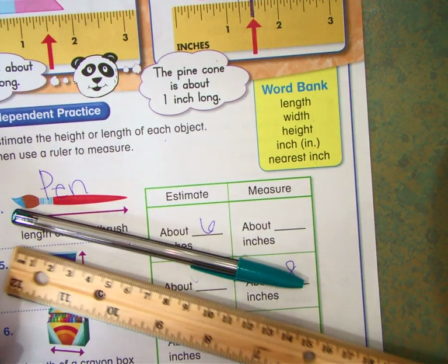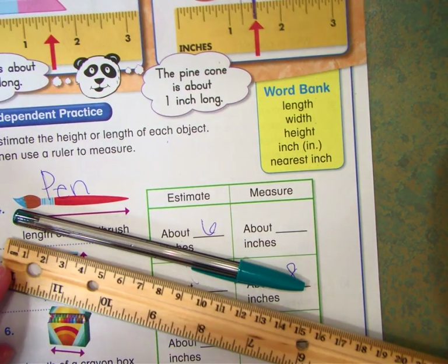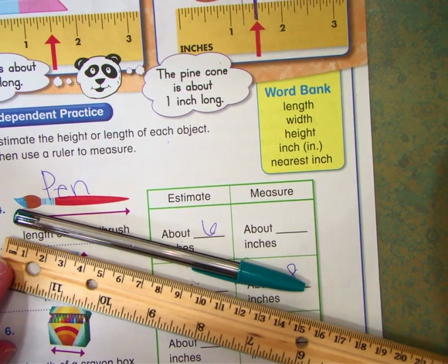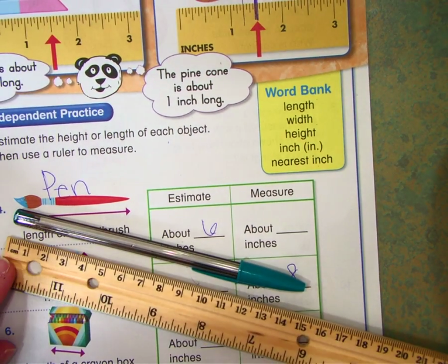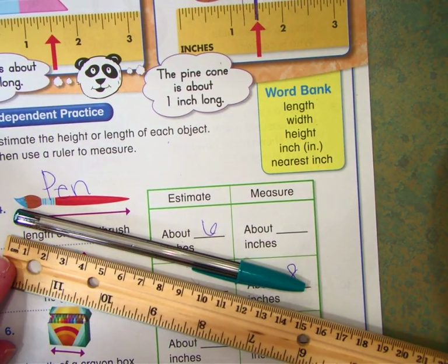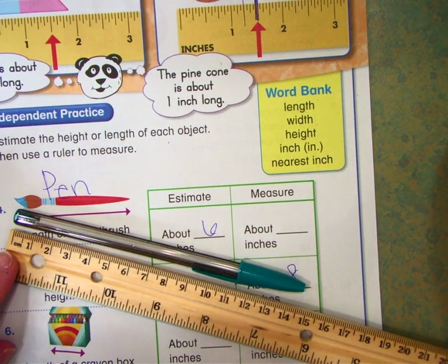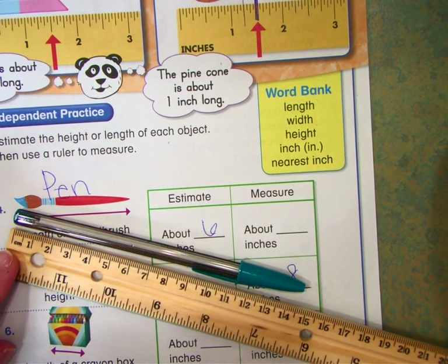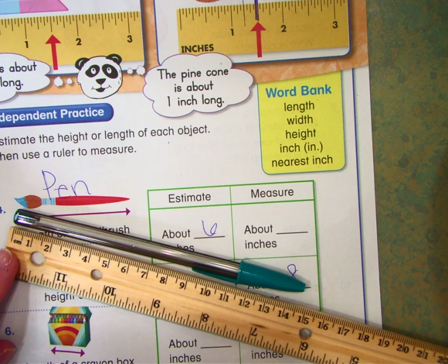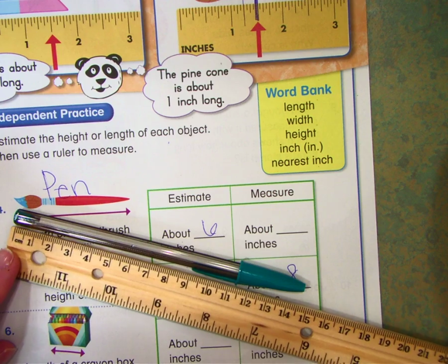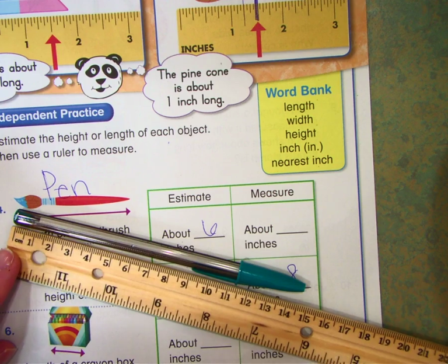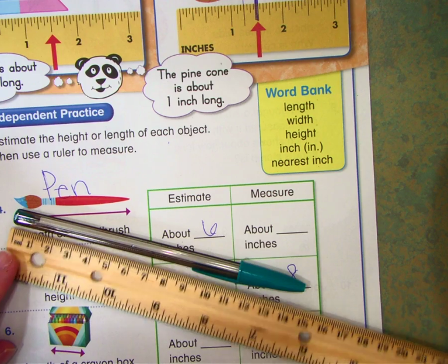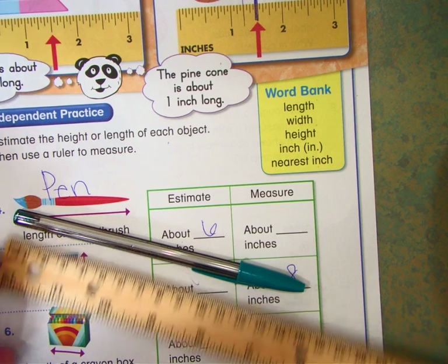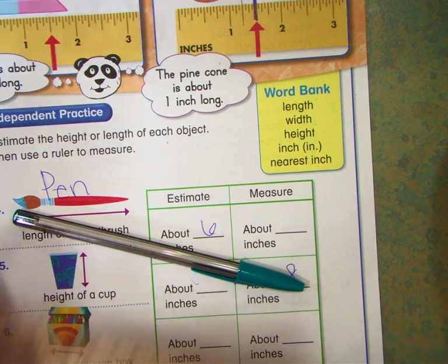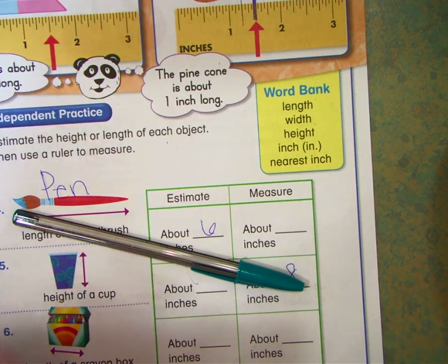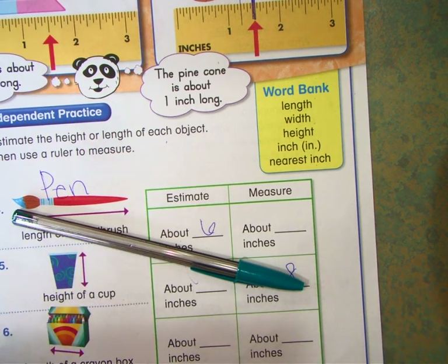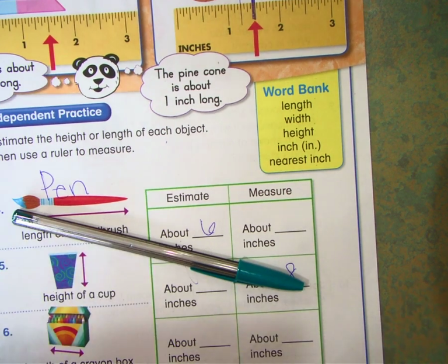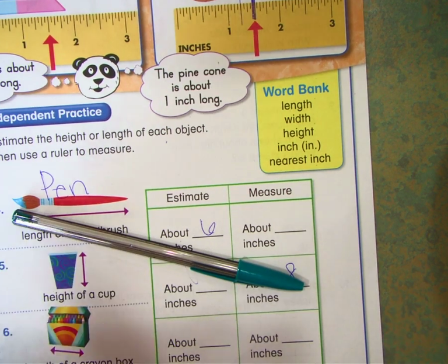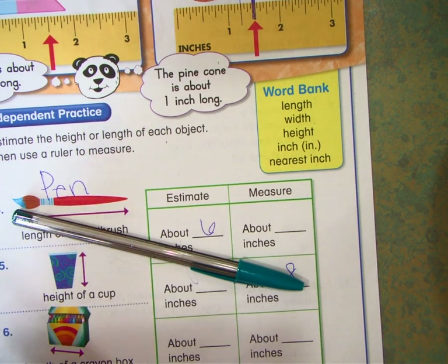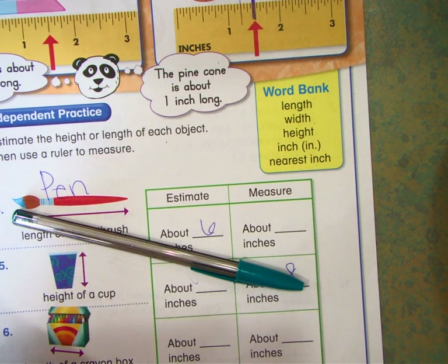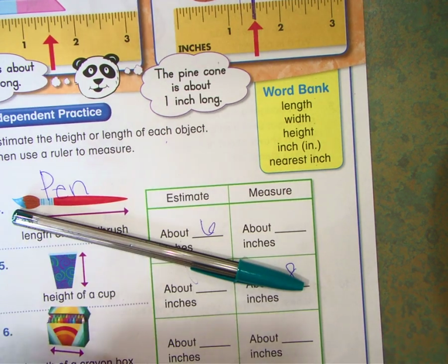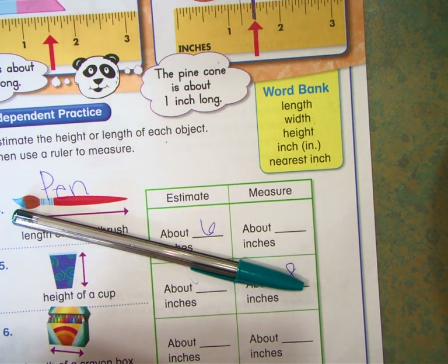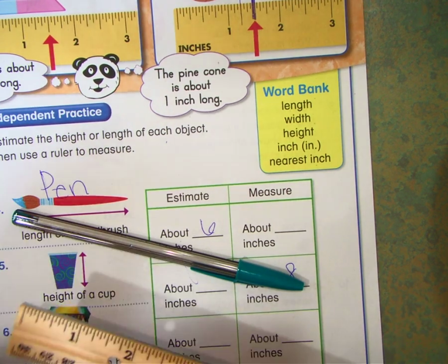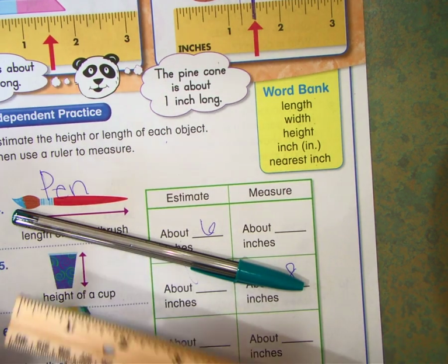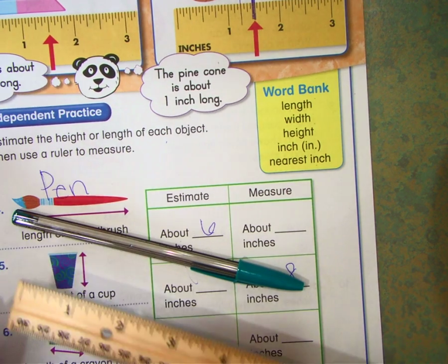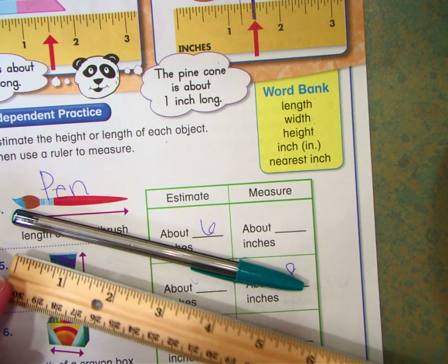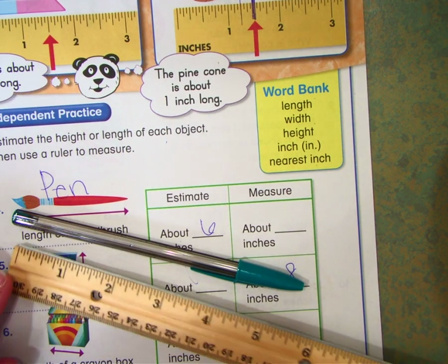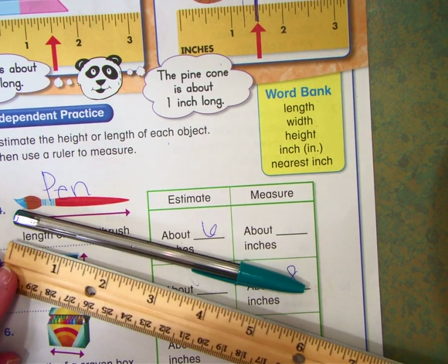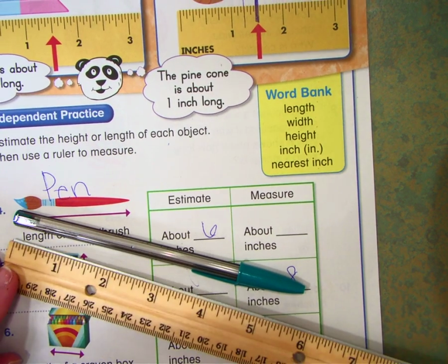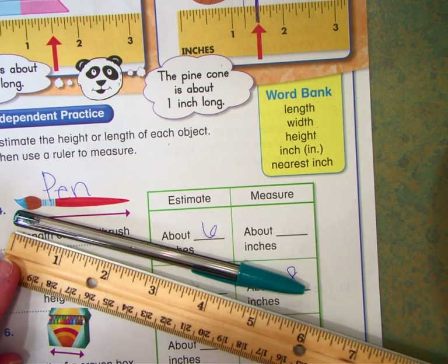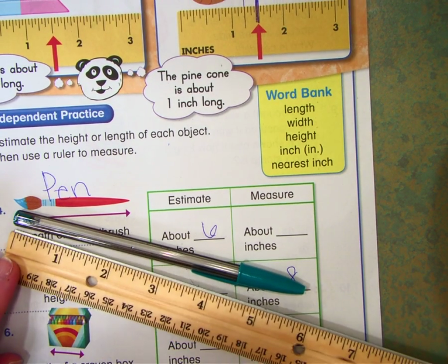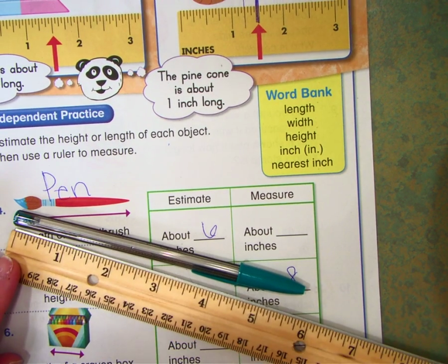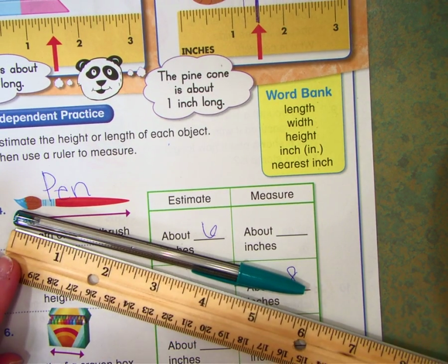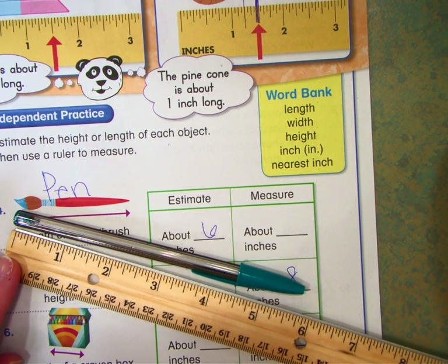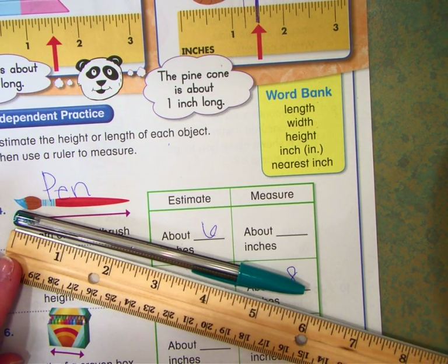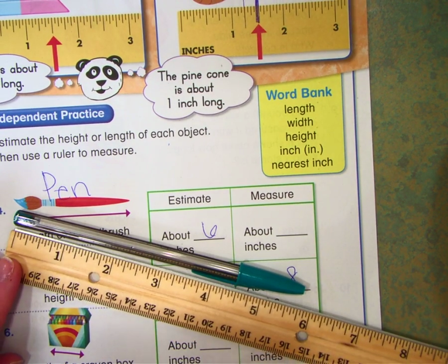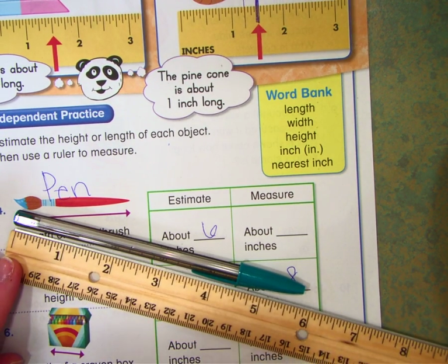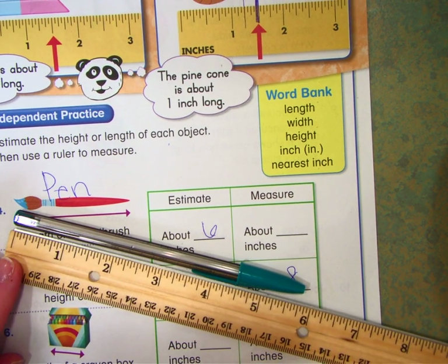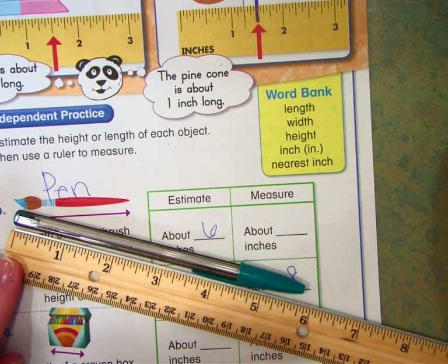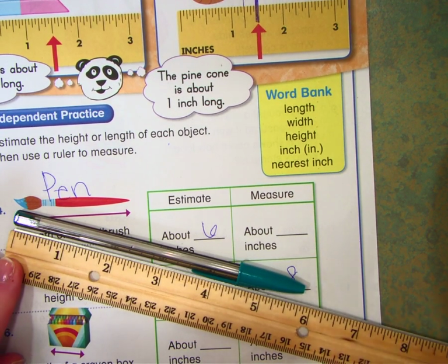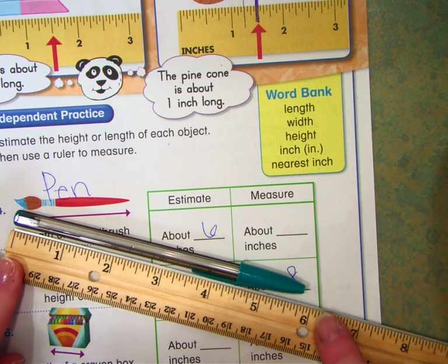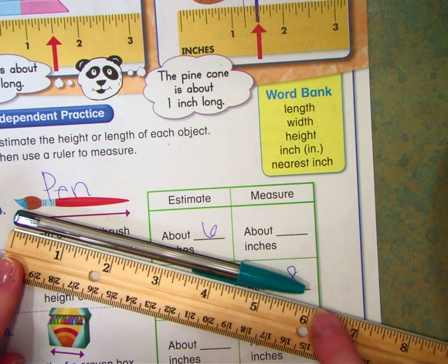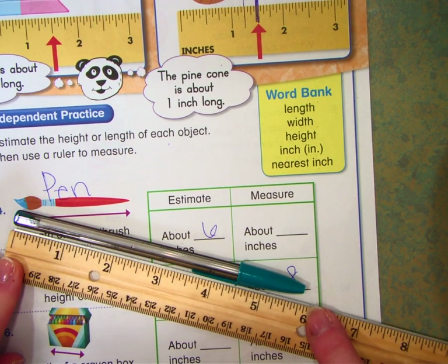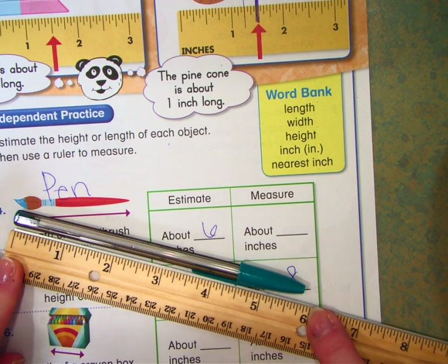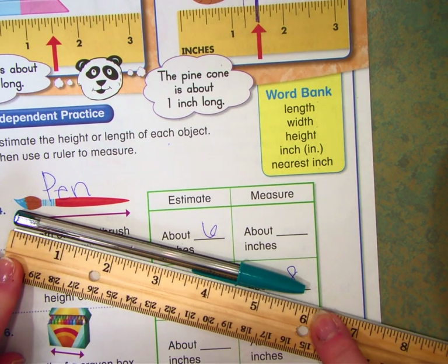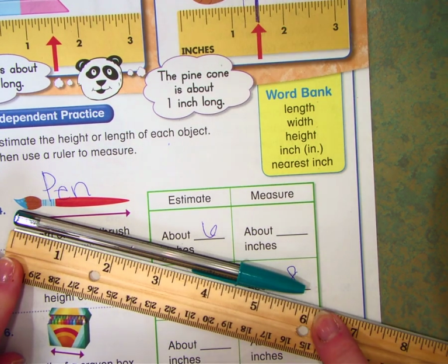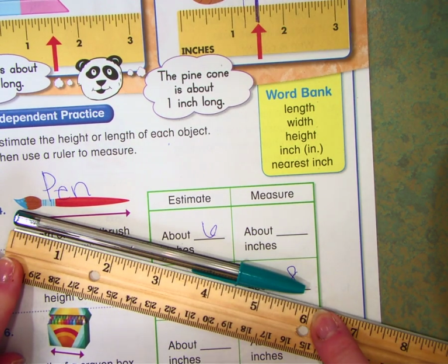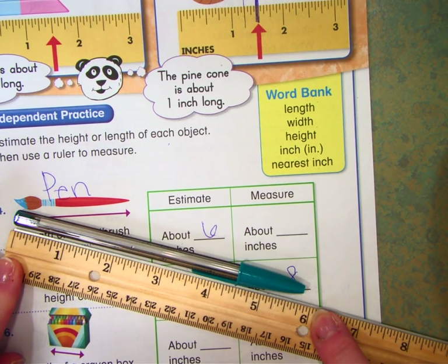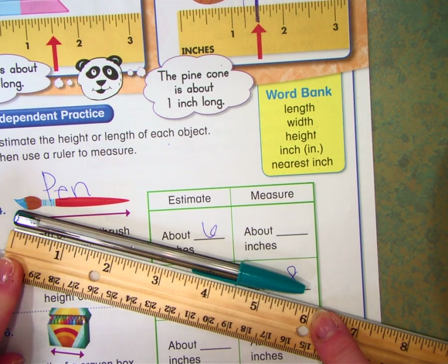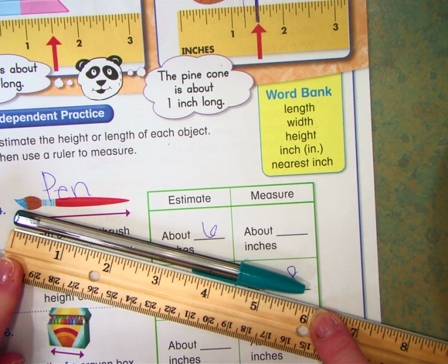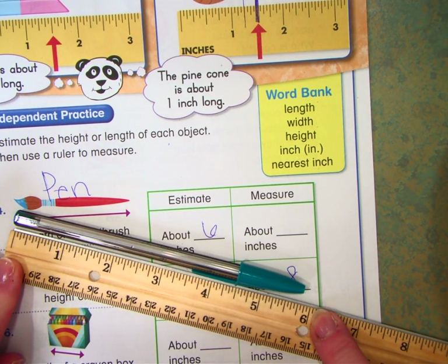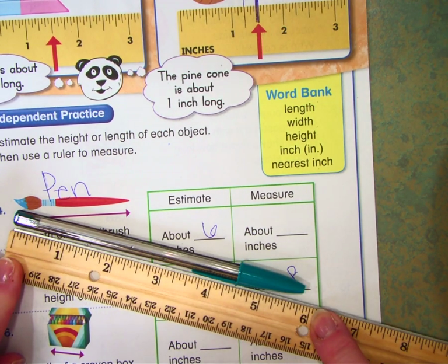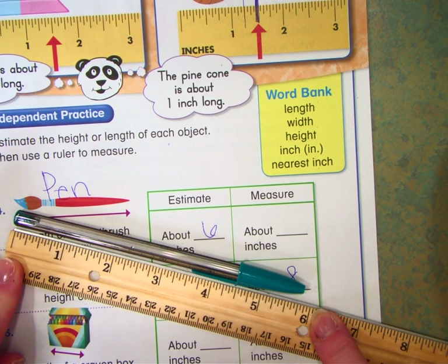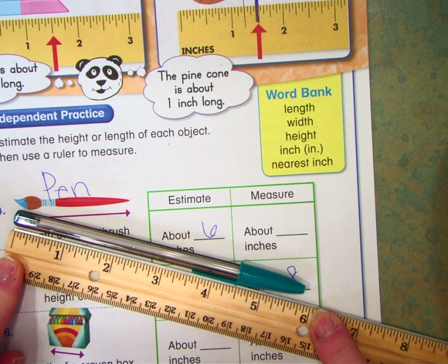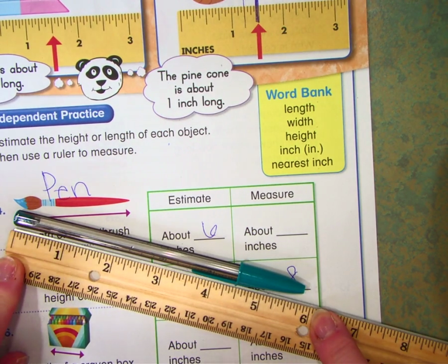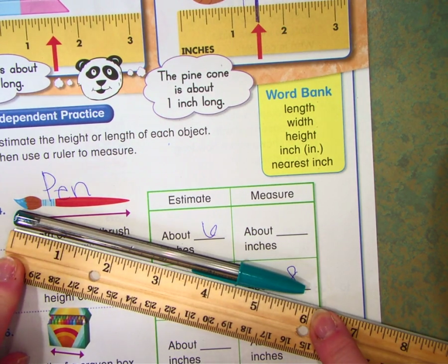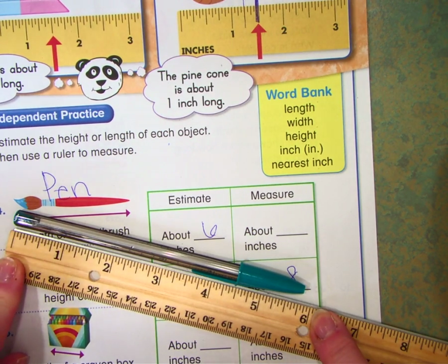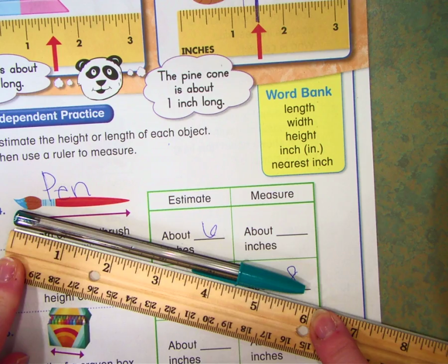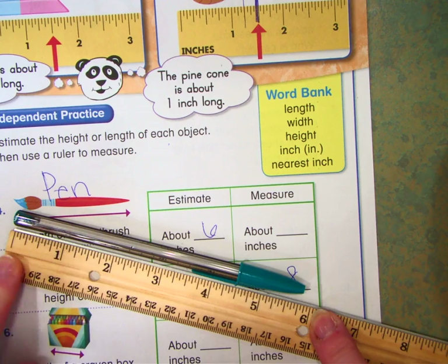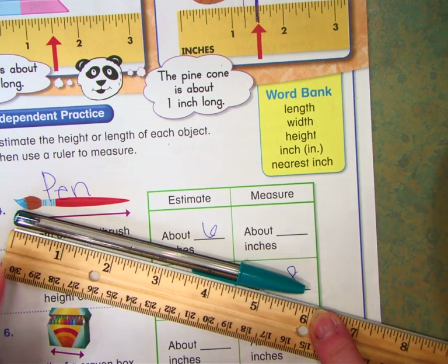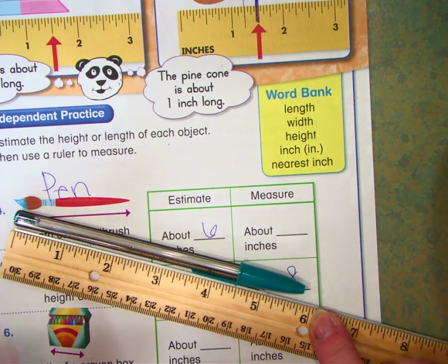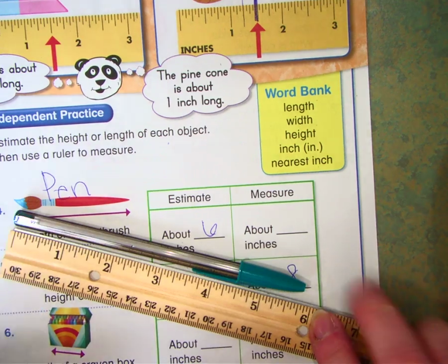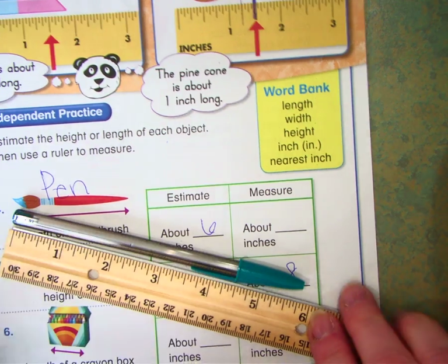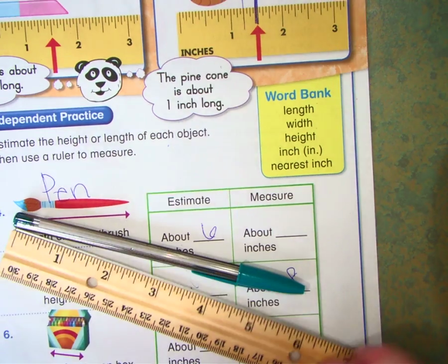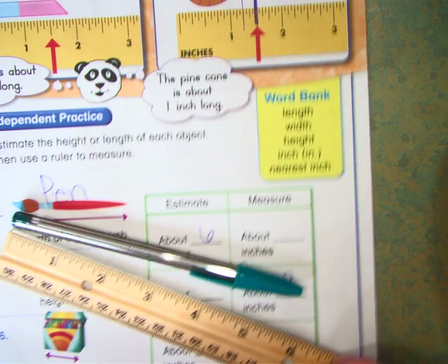And then when I actually measure it, I need to use the right side — make sure you're using inches. I love it! I was so close! It is 6.